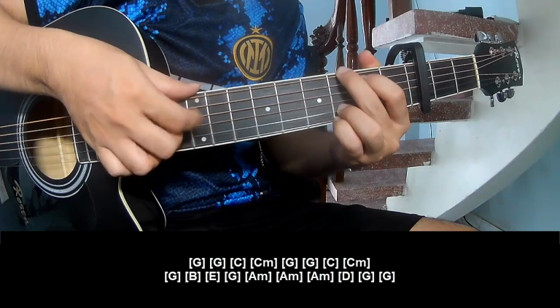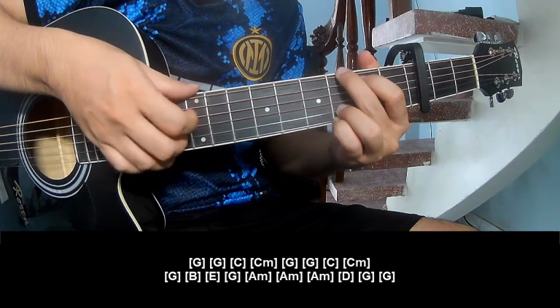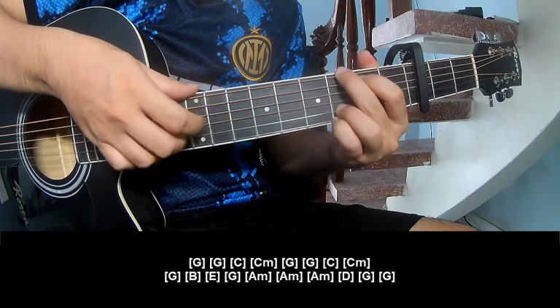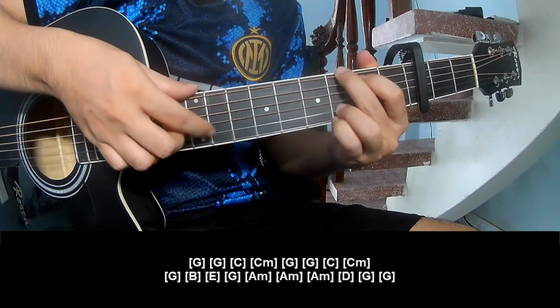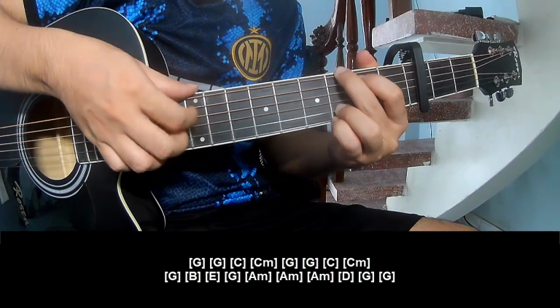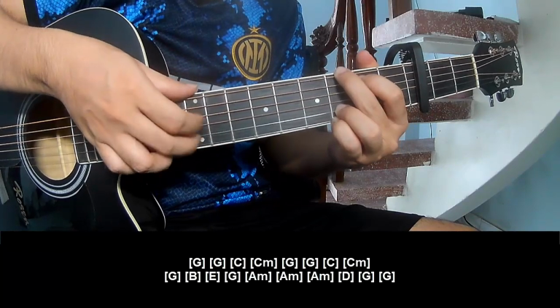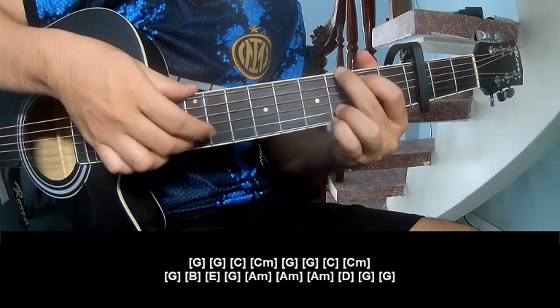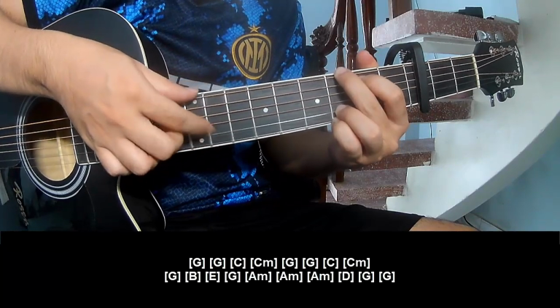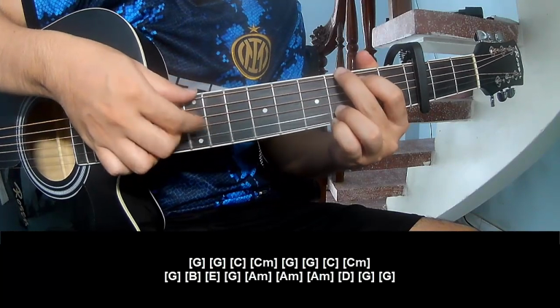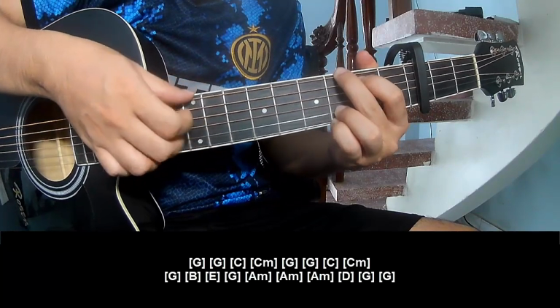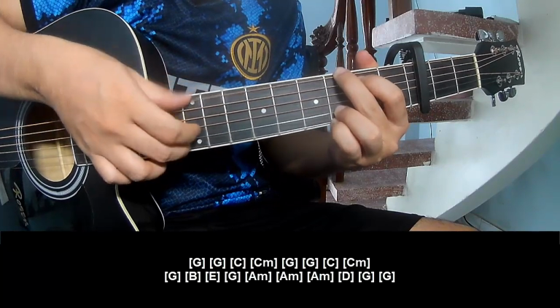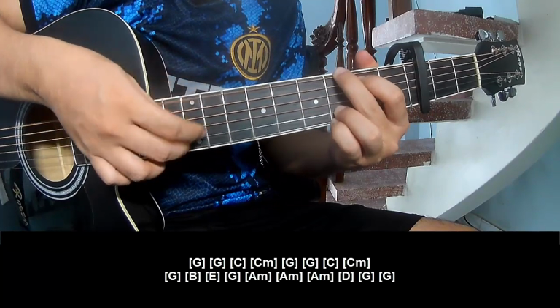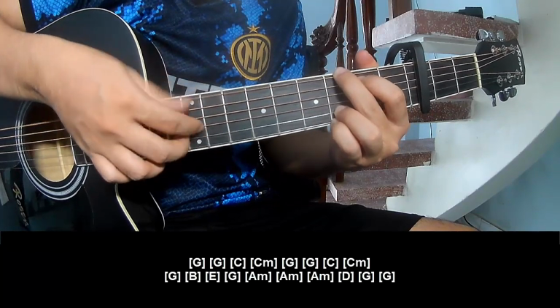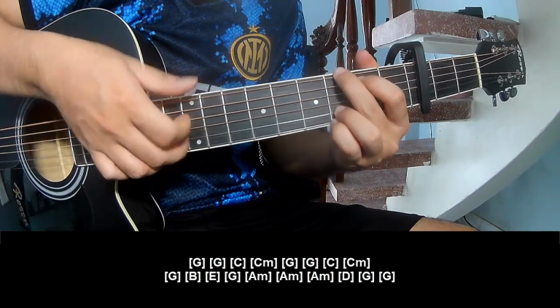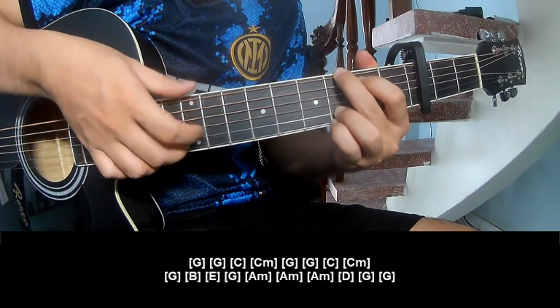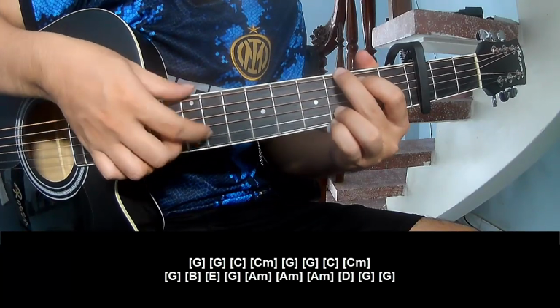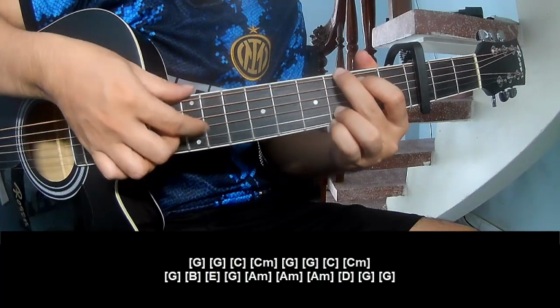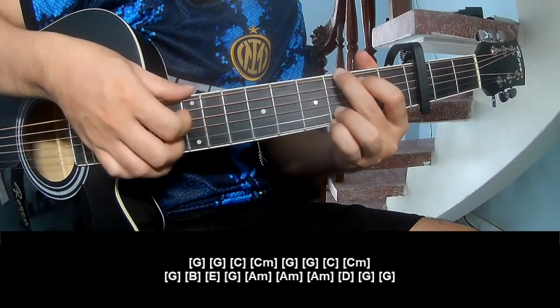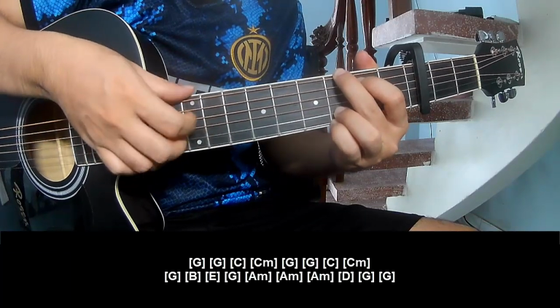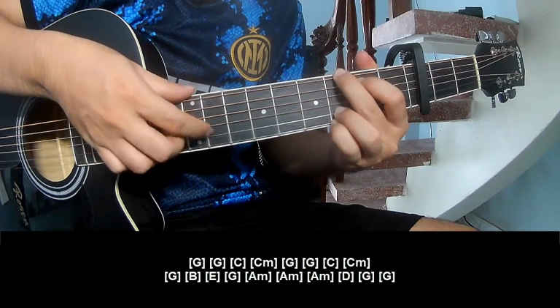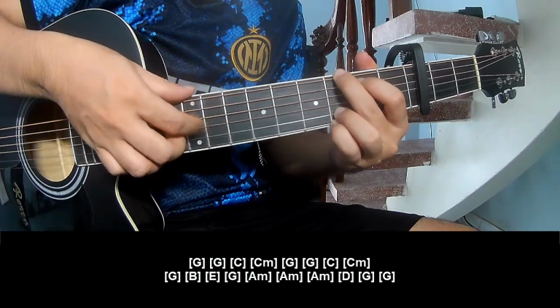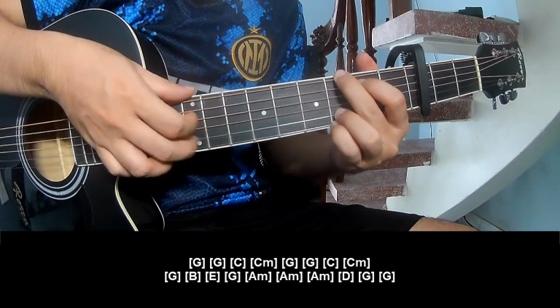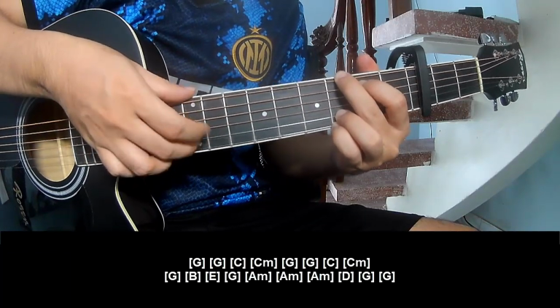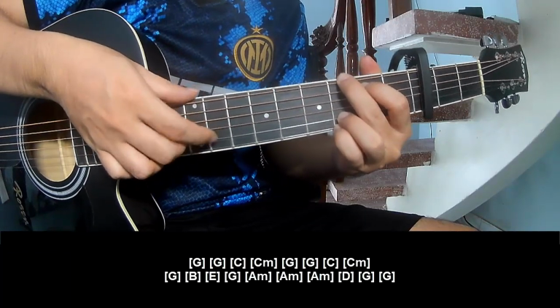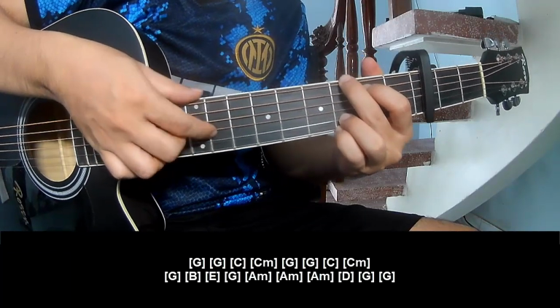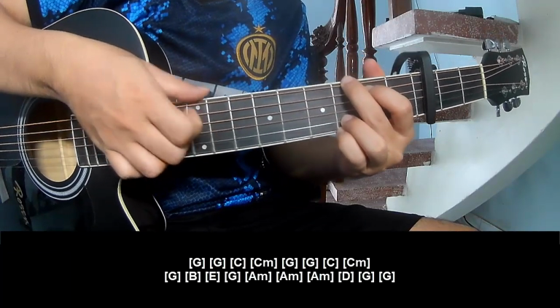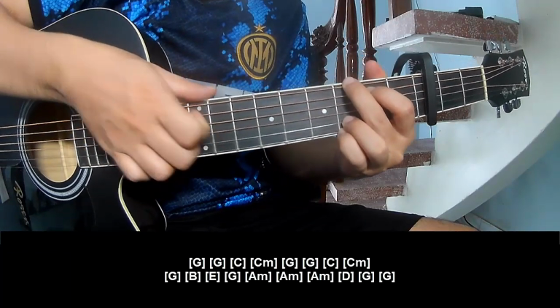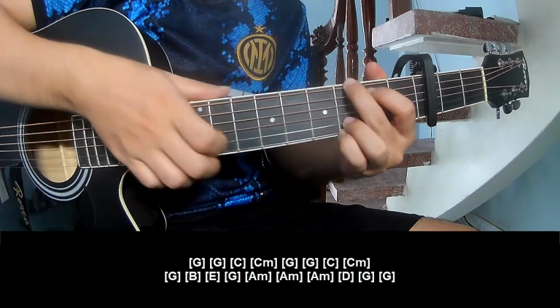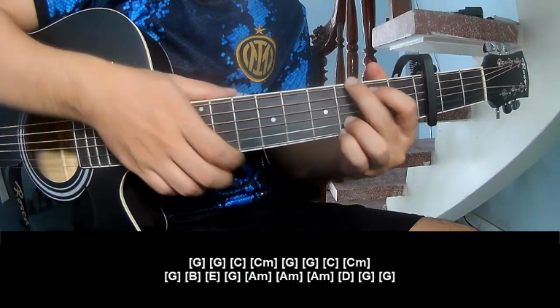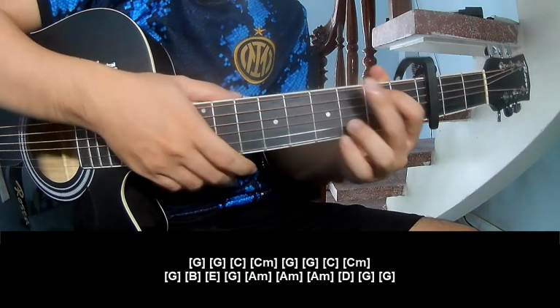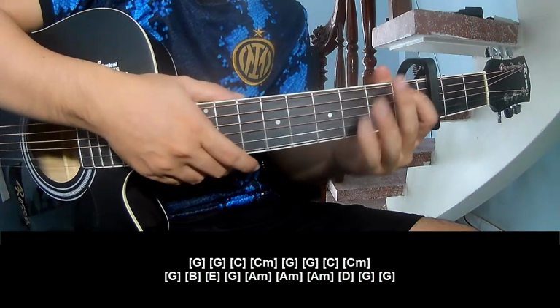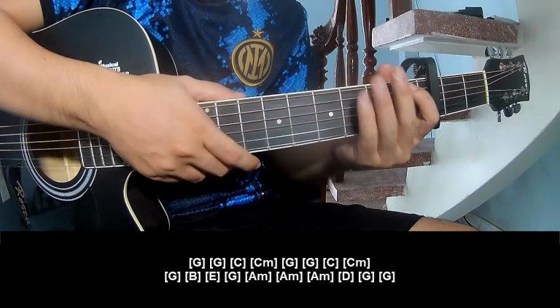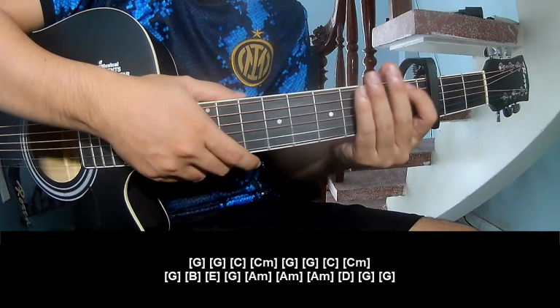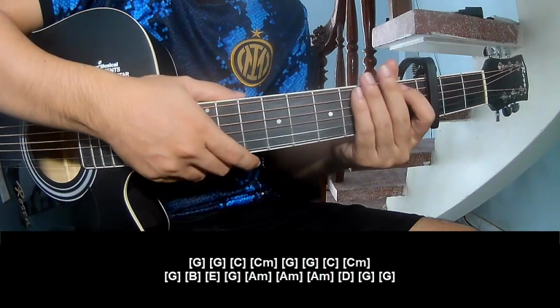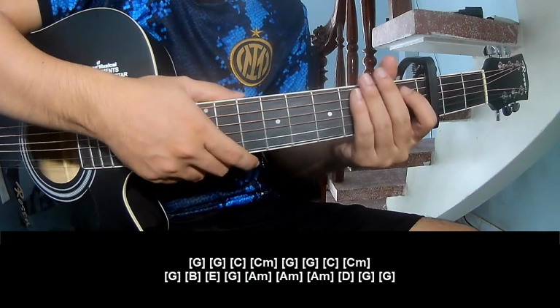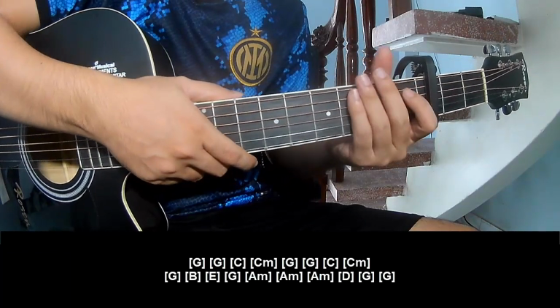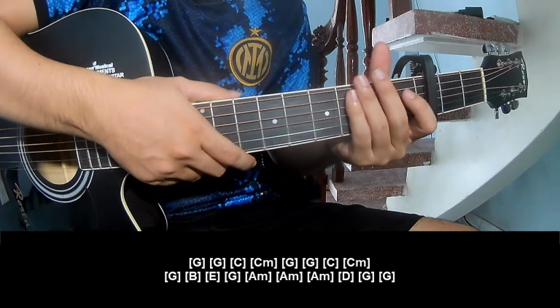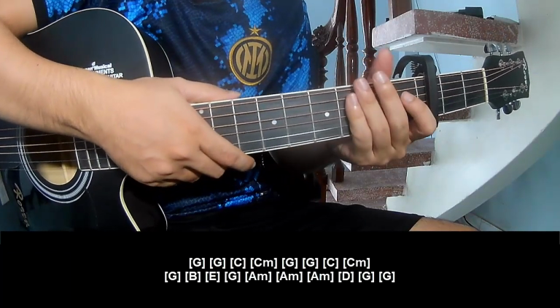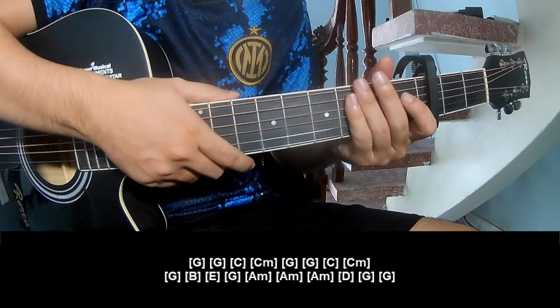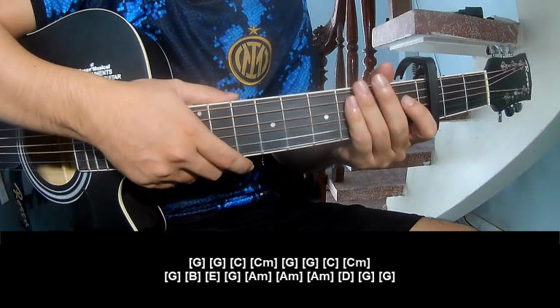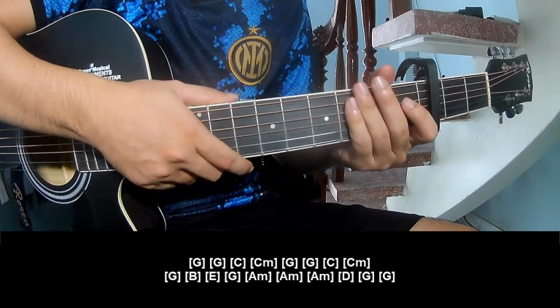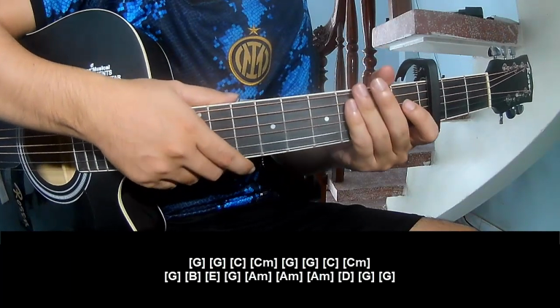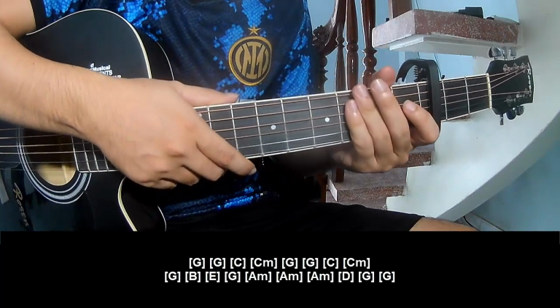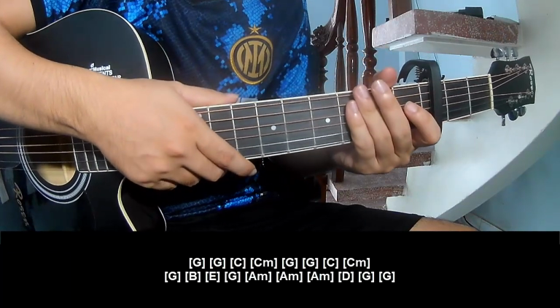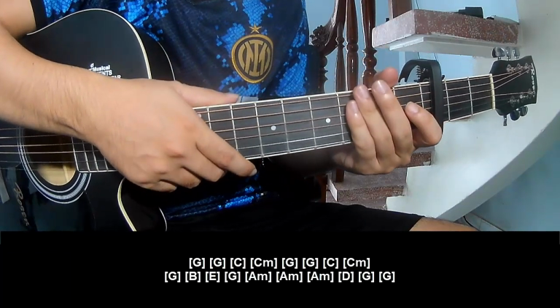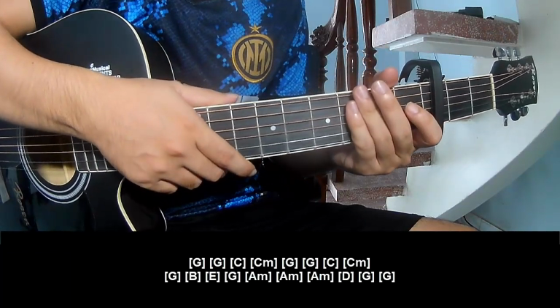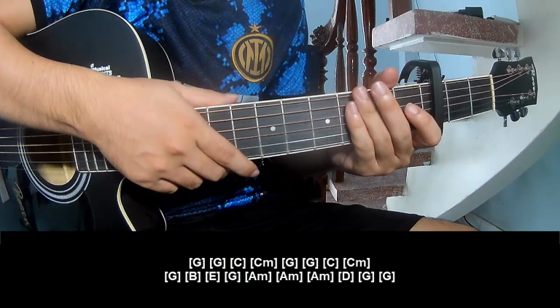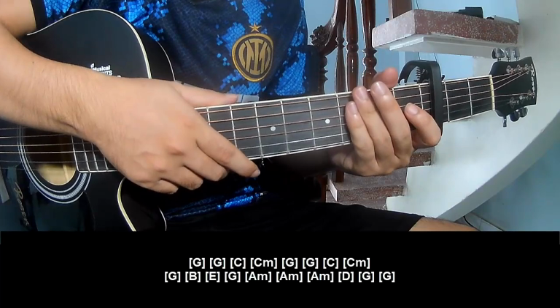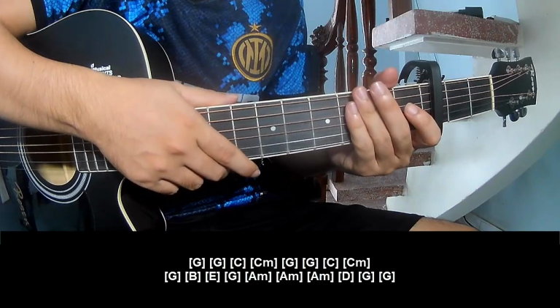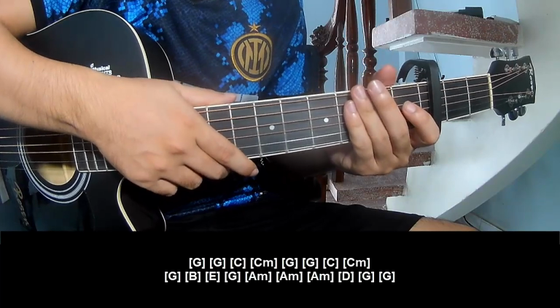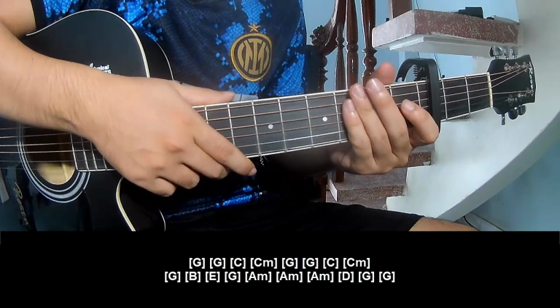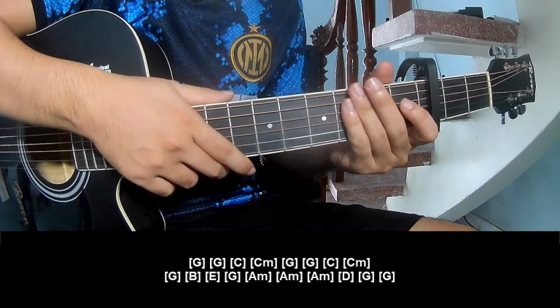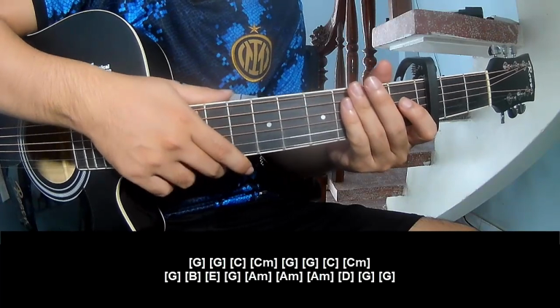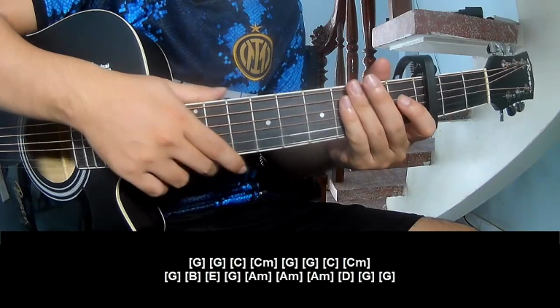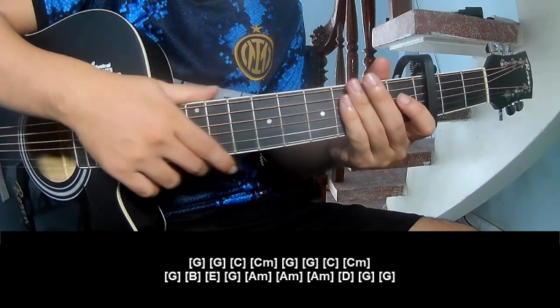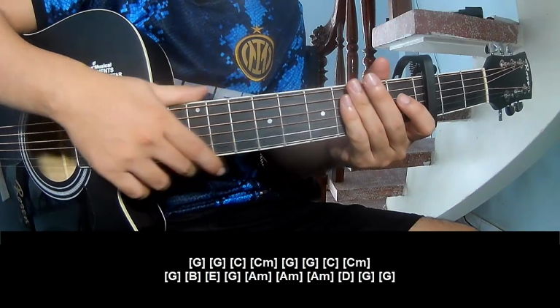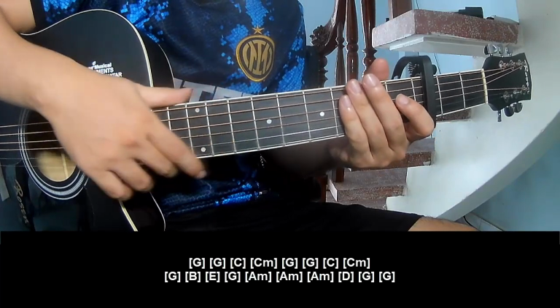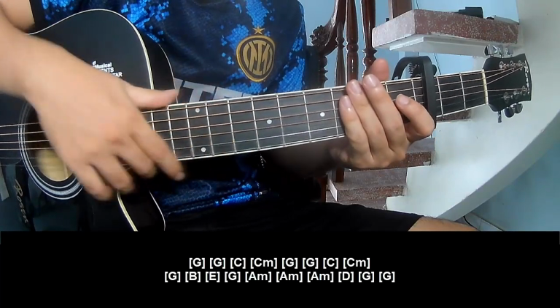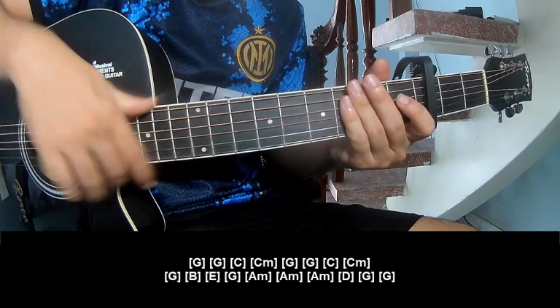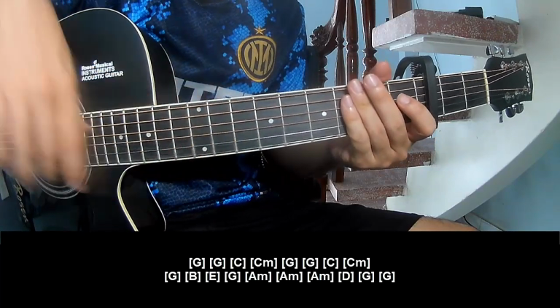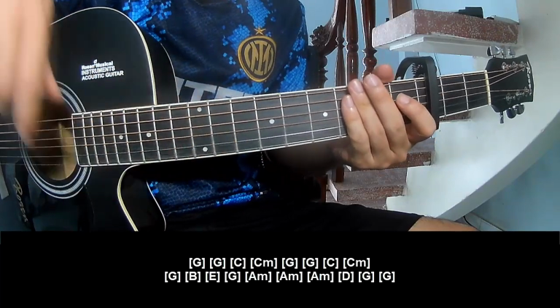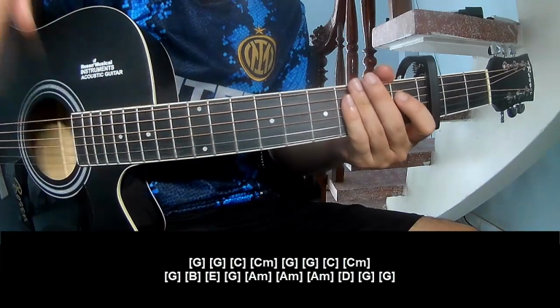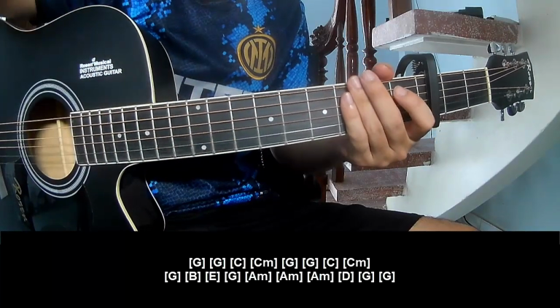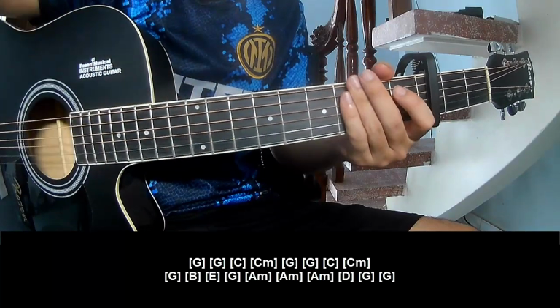And G, and he's just strumming the same way for Tread. Thank you for watching and see you again.